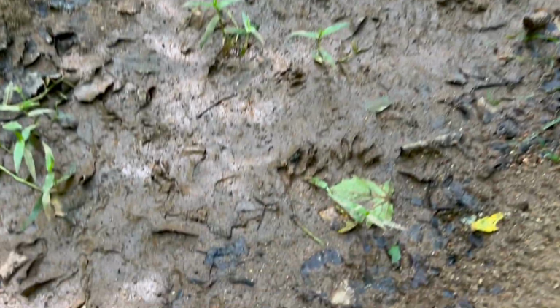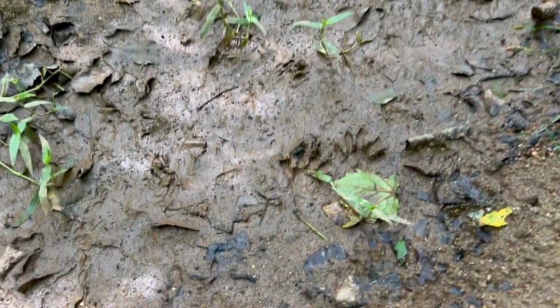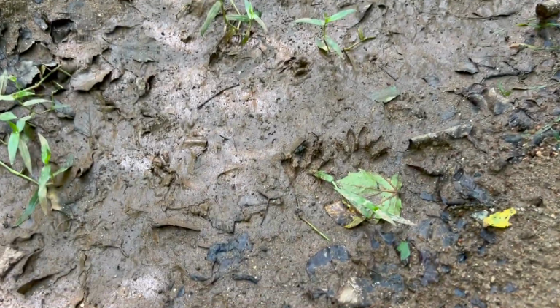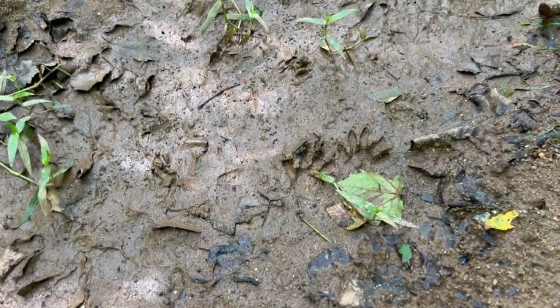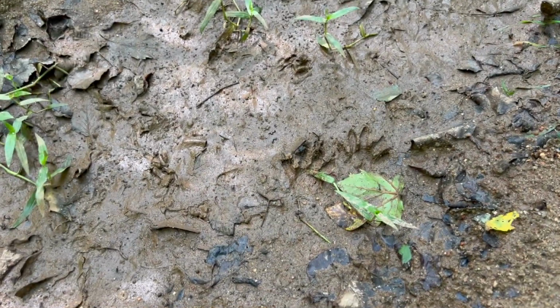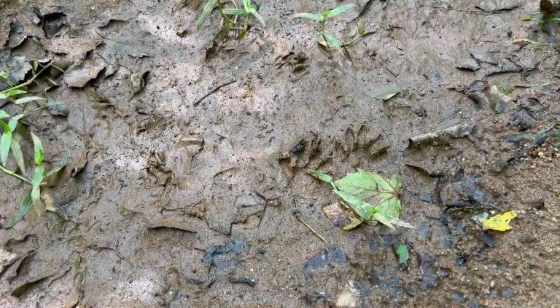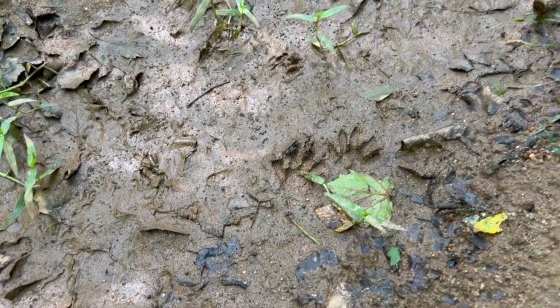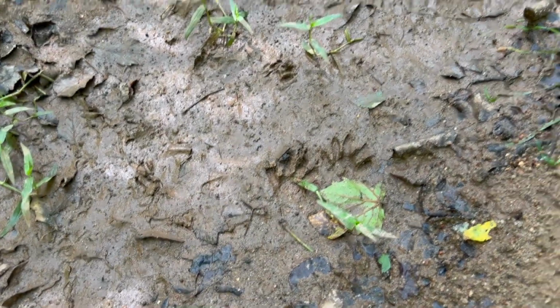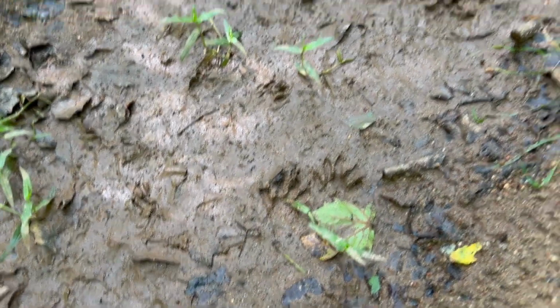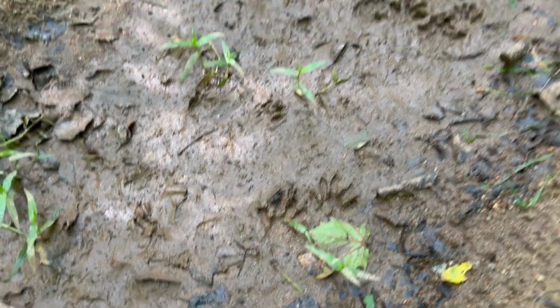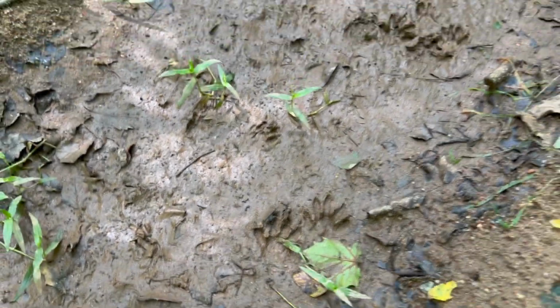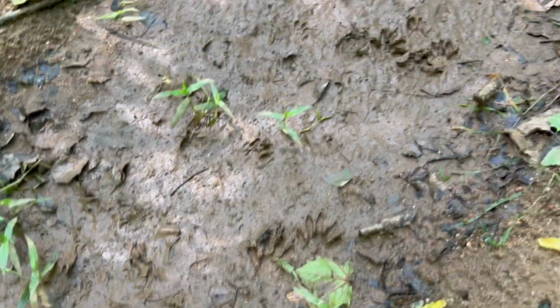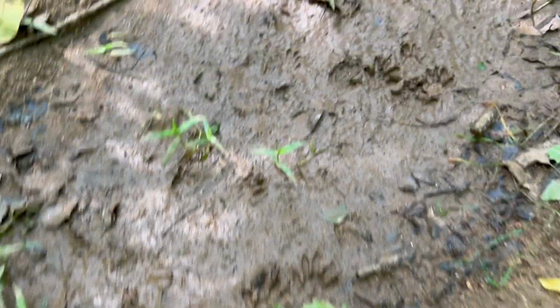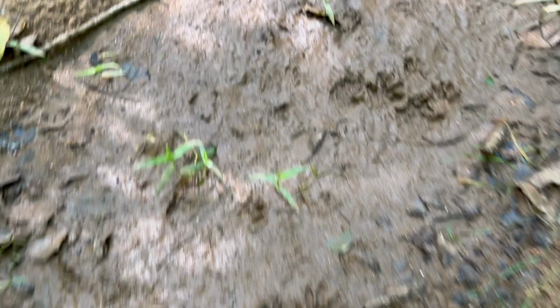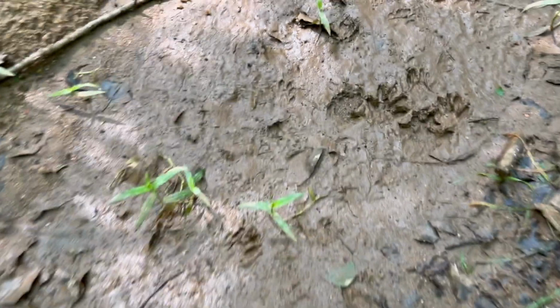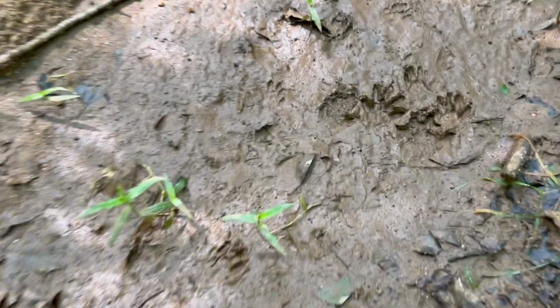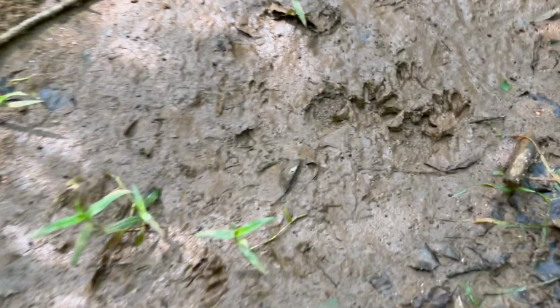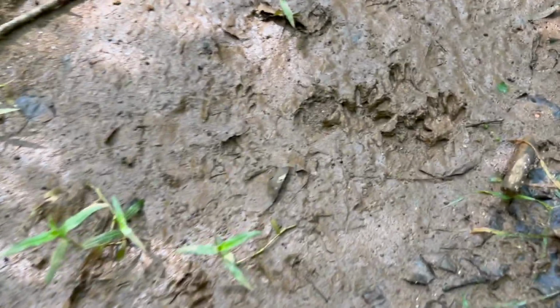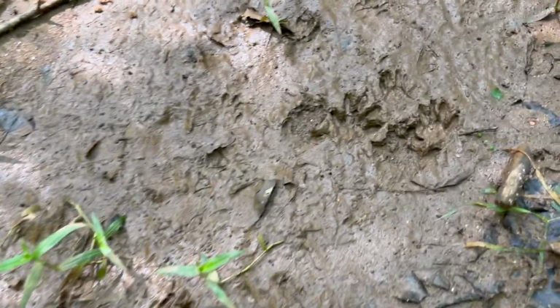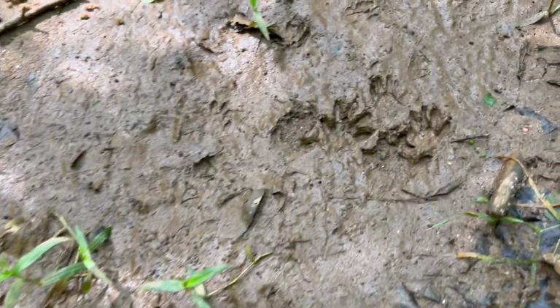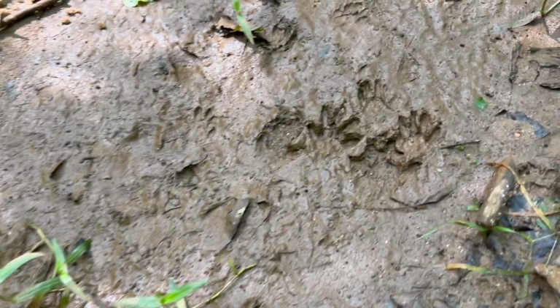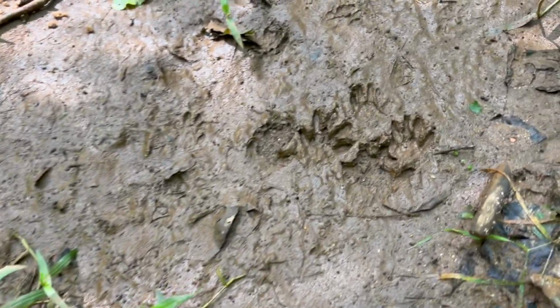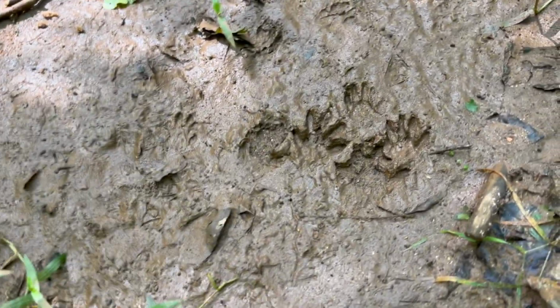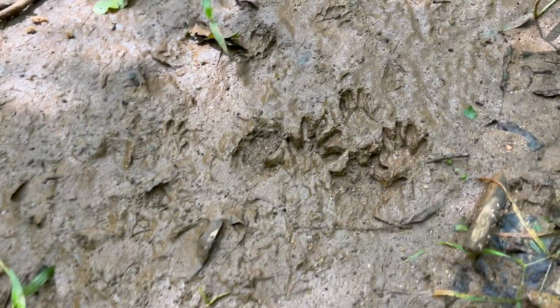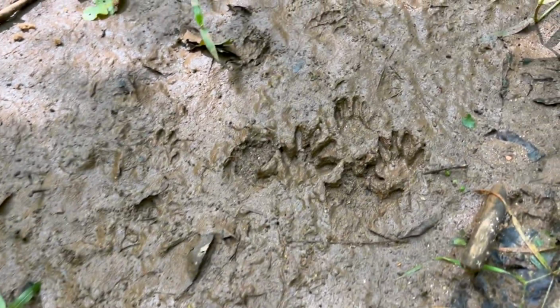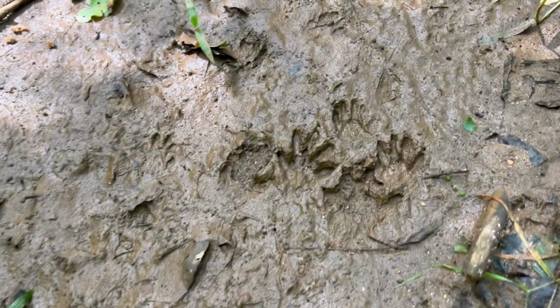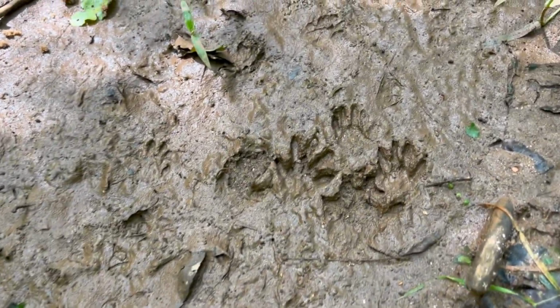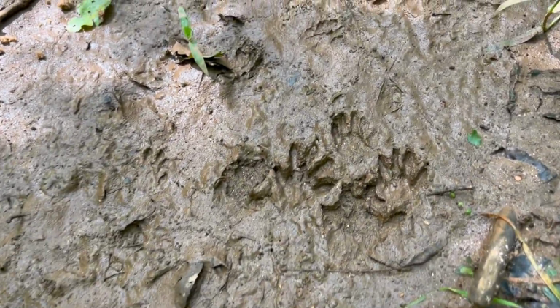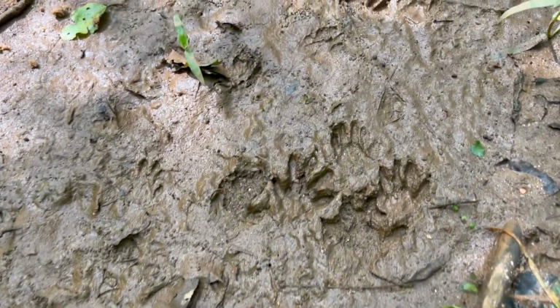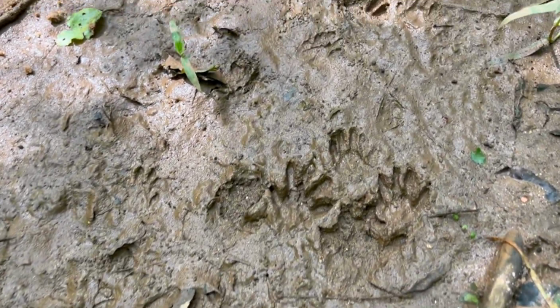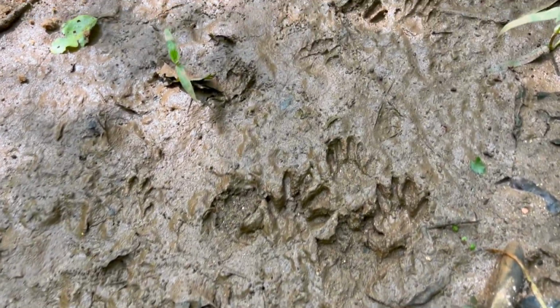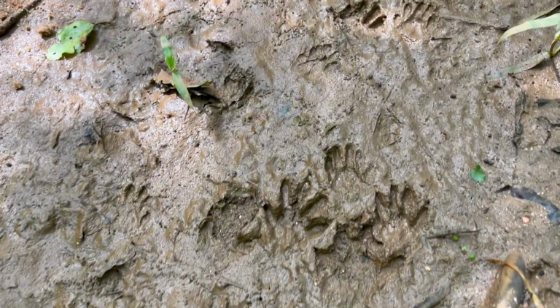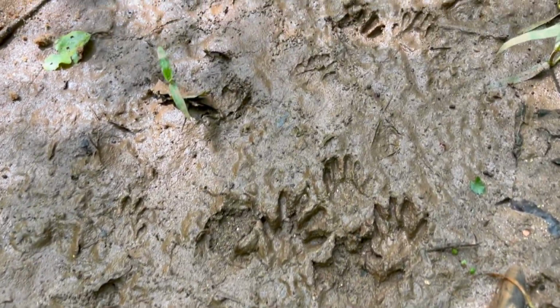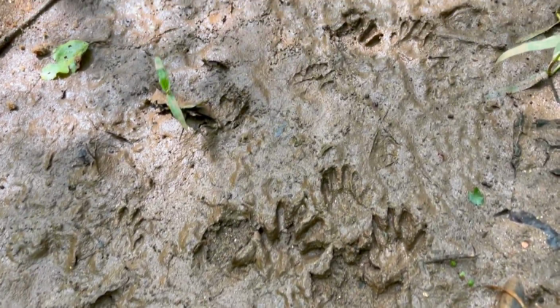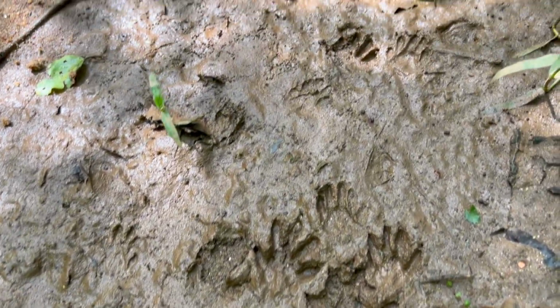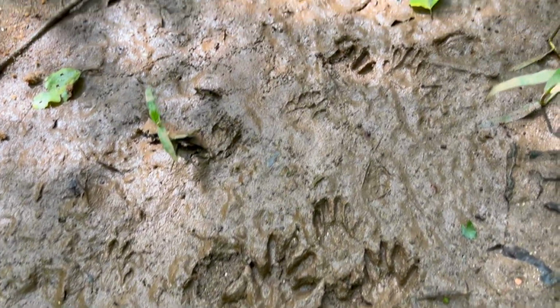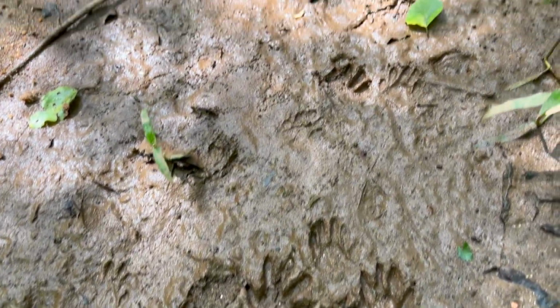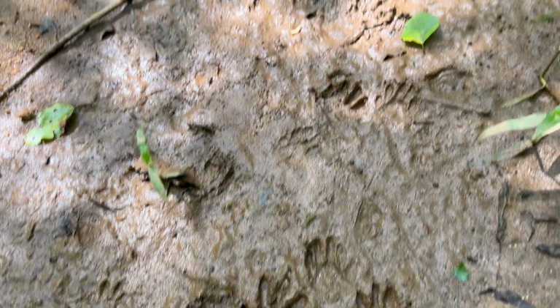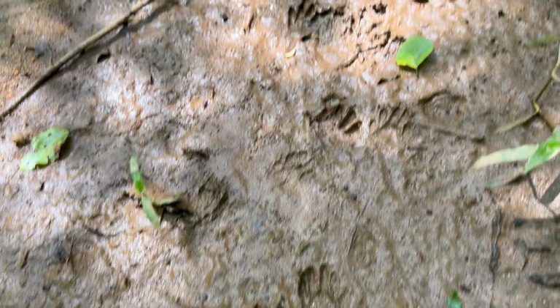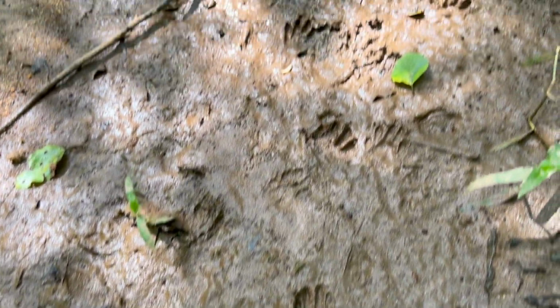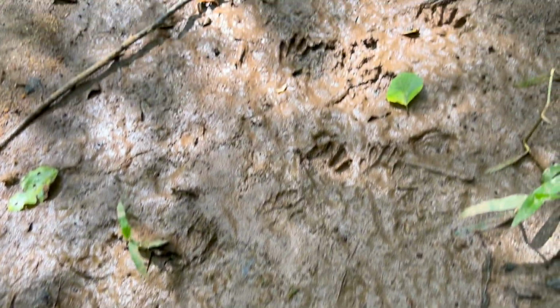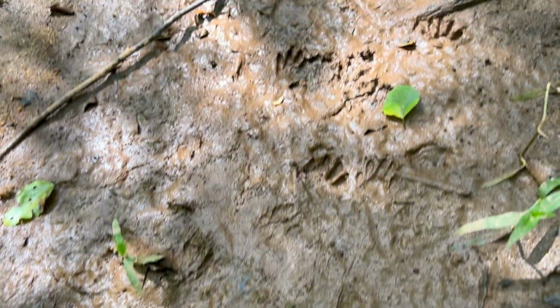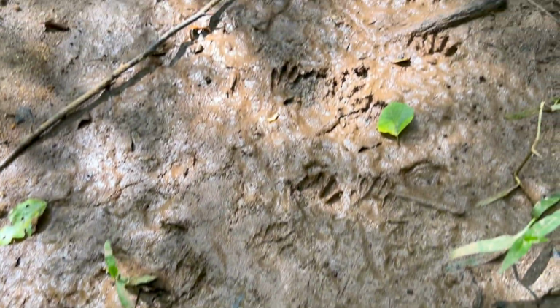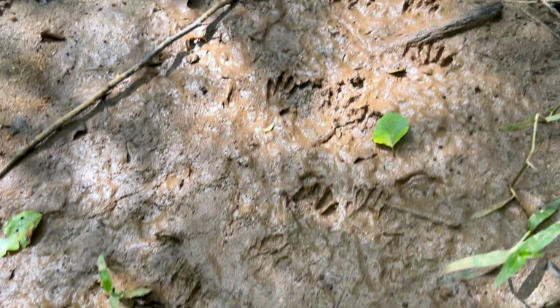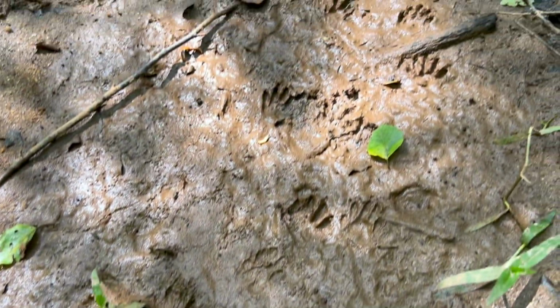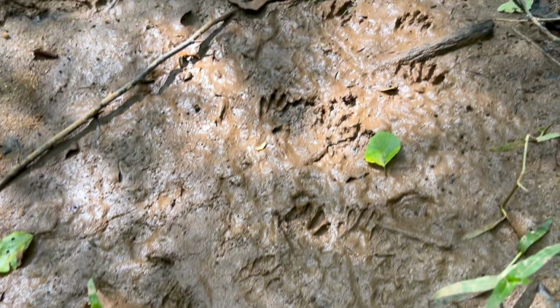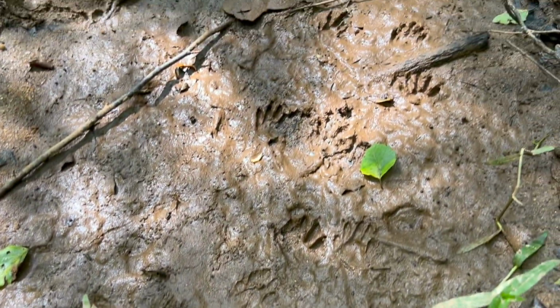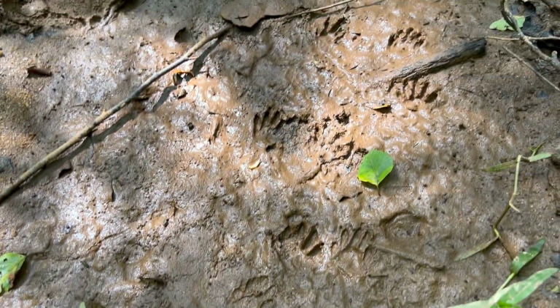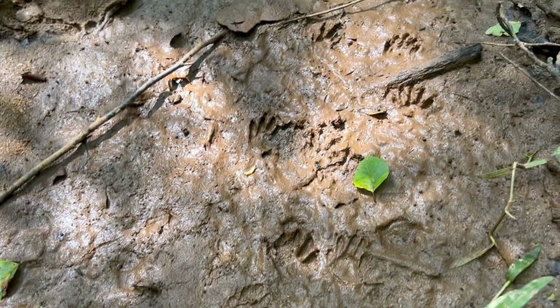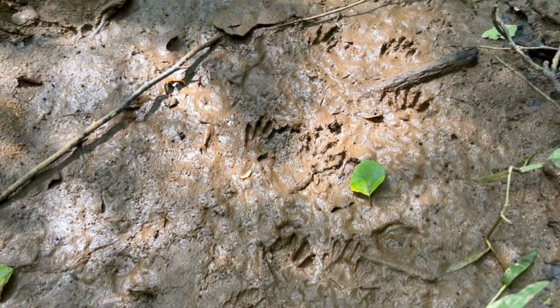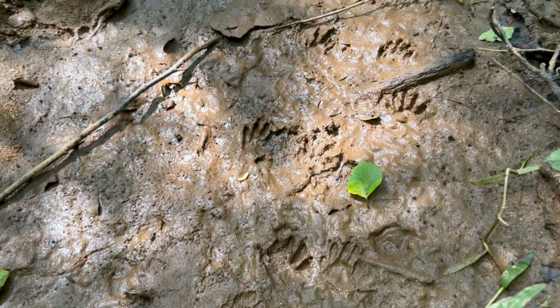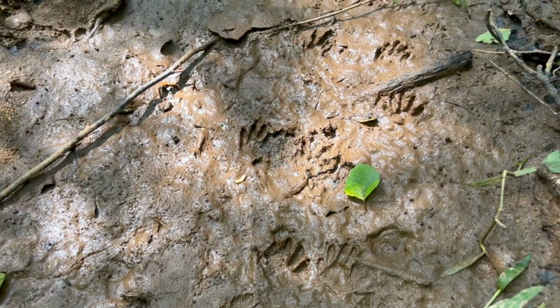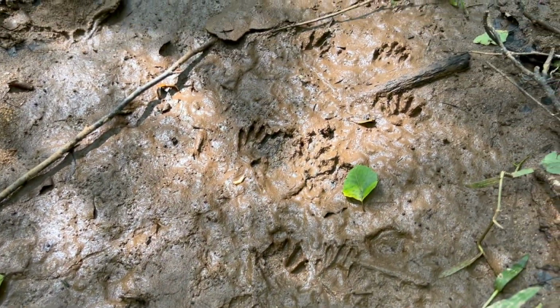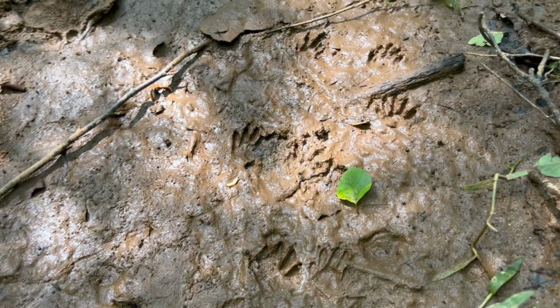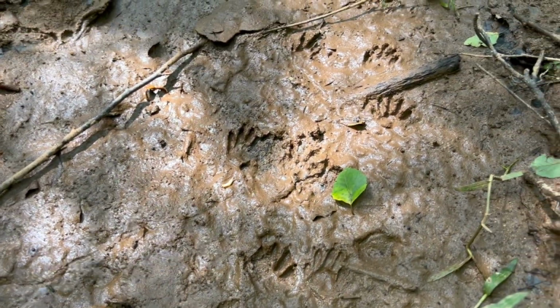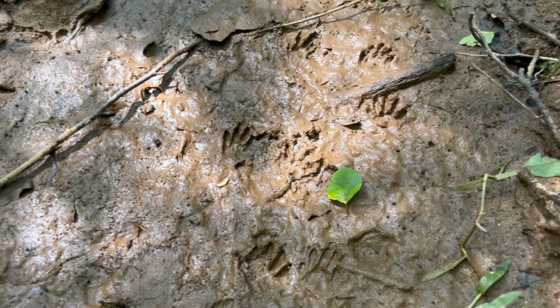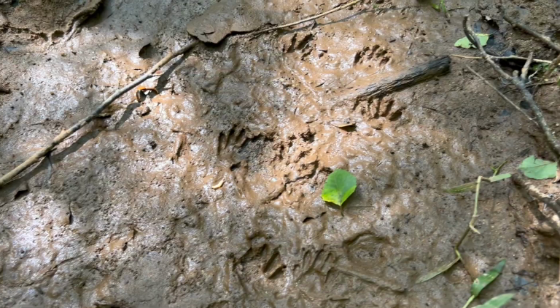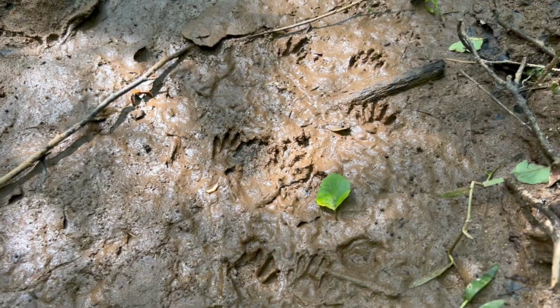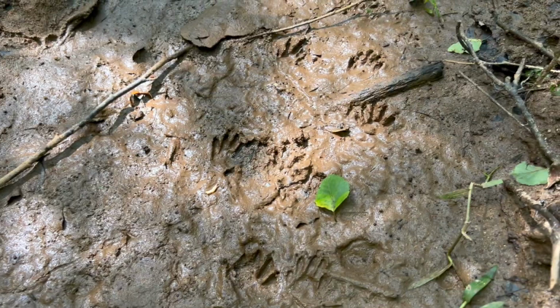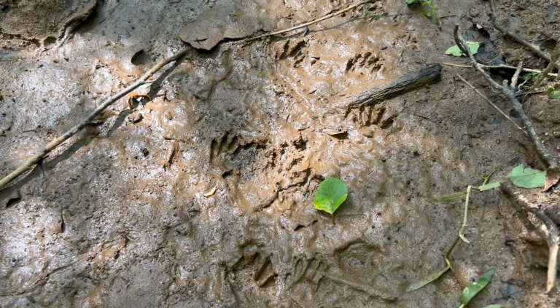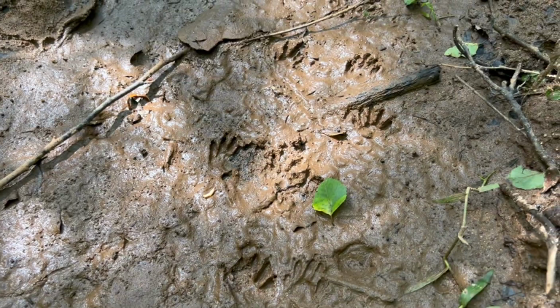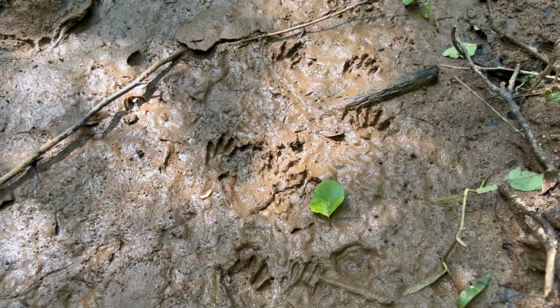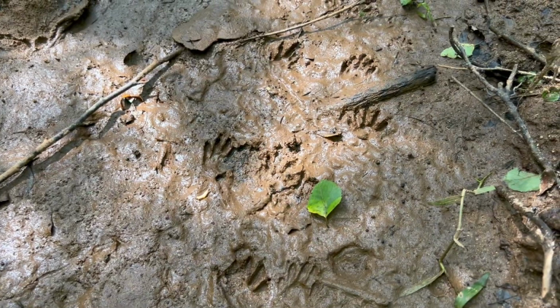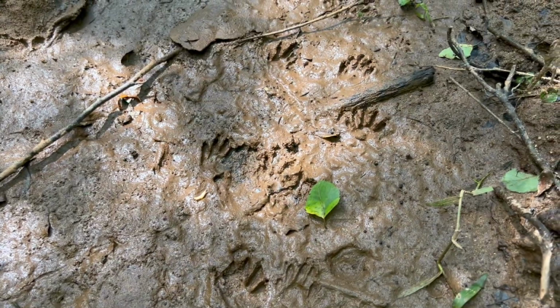The girls were up here looking at the raccoon prints a little bit ago. All those little feet.